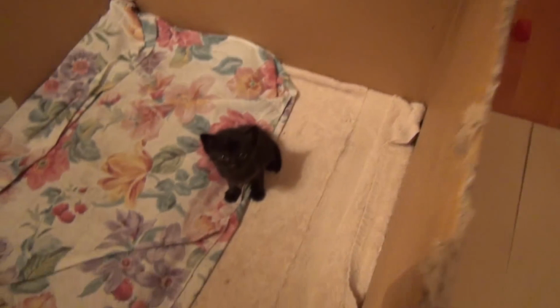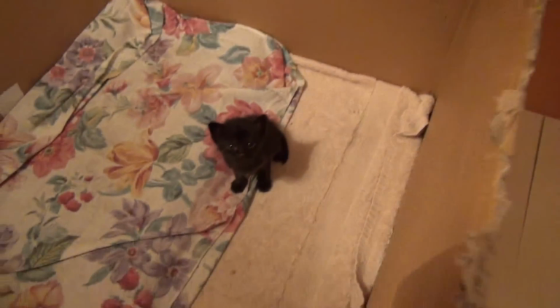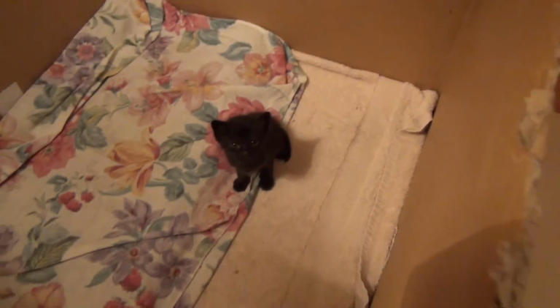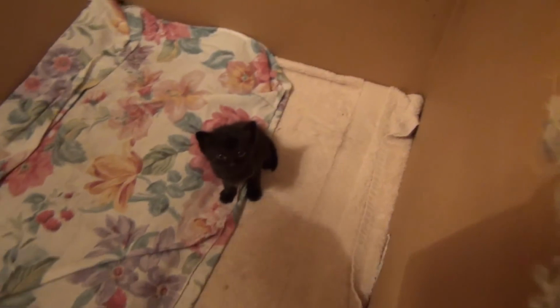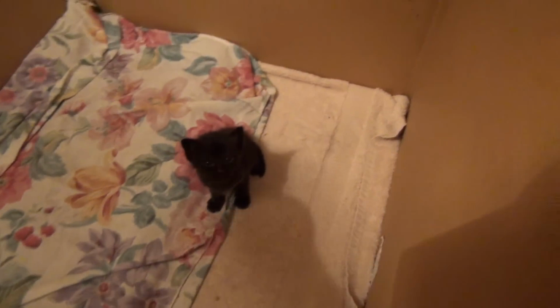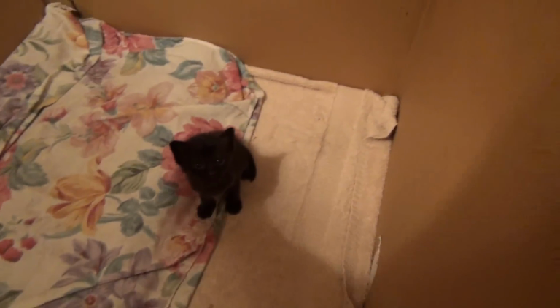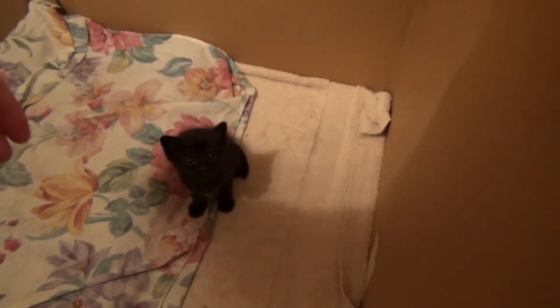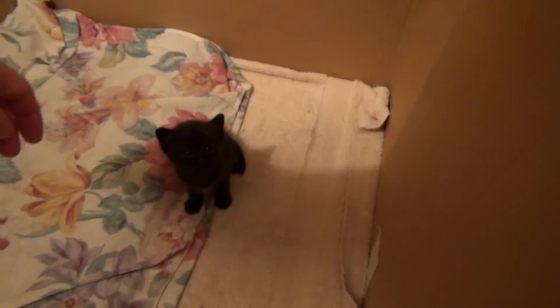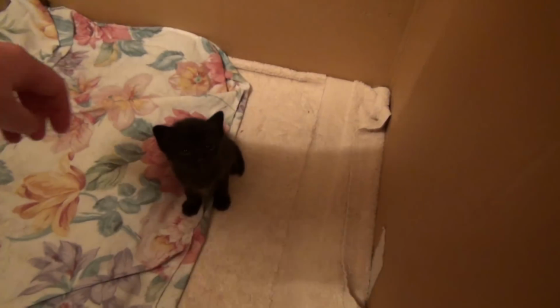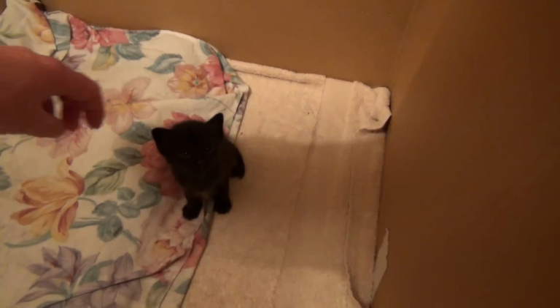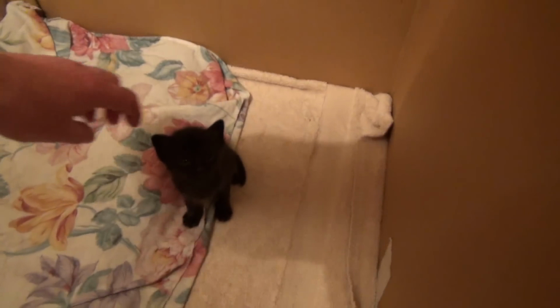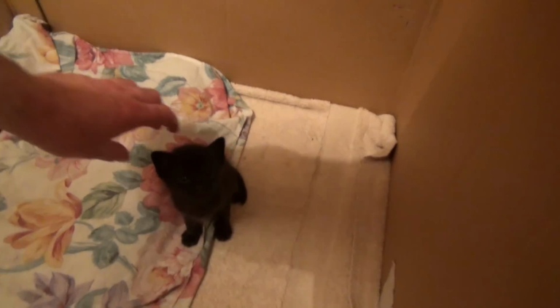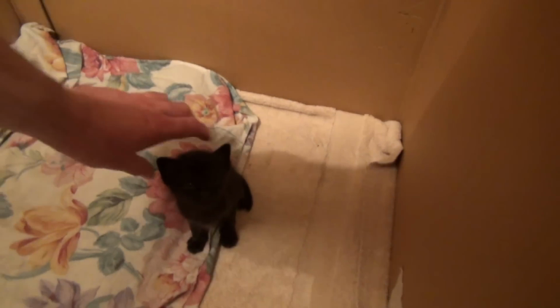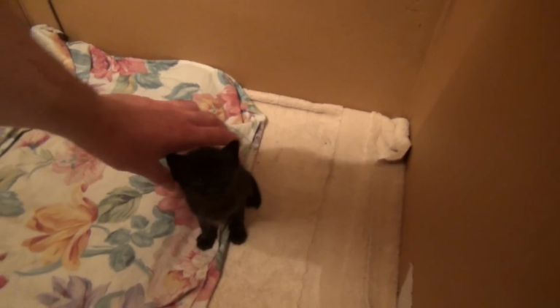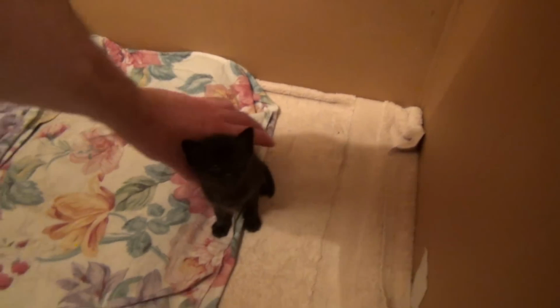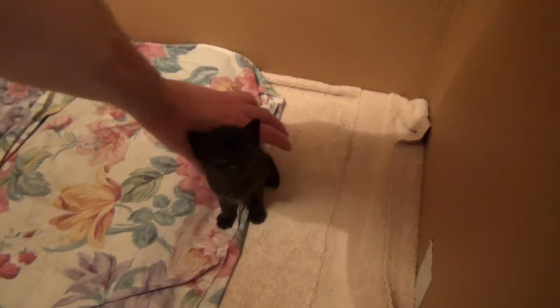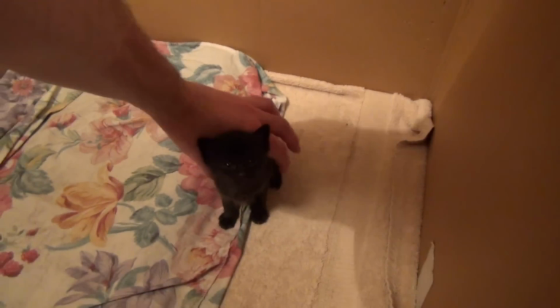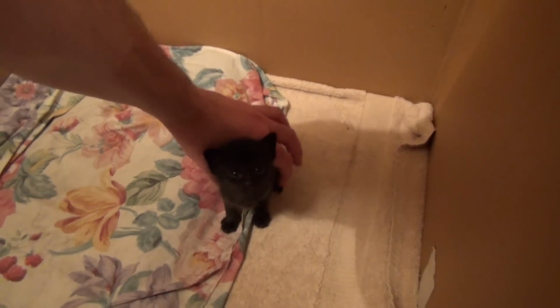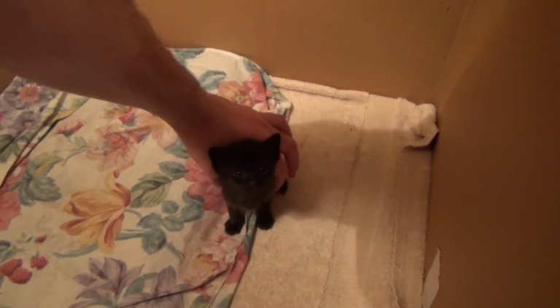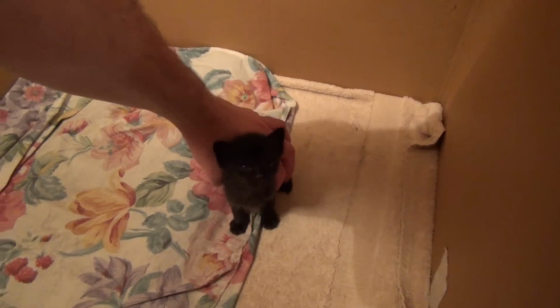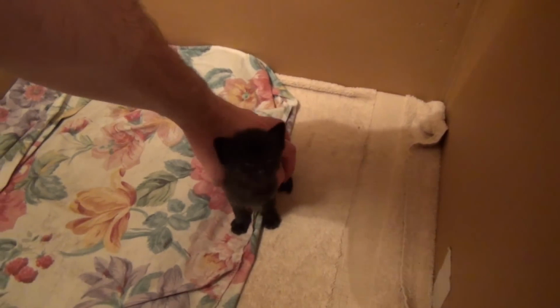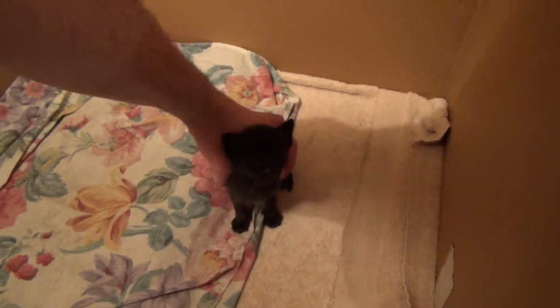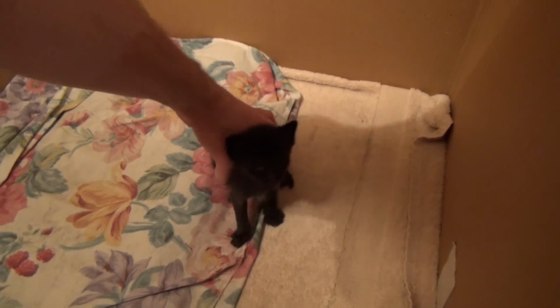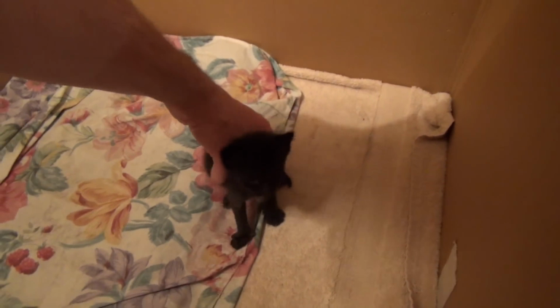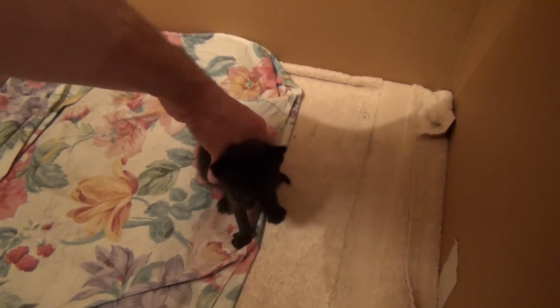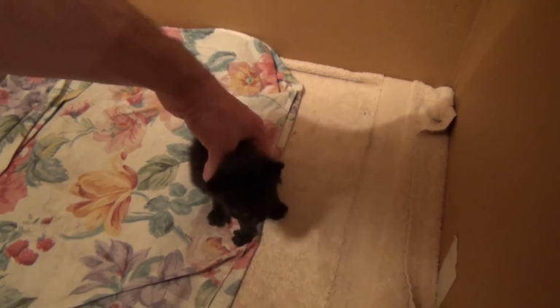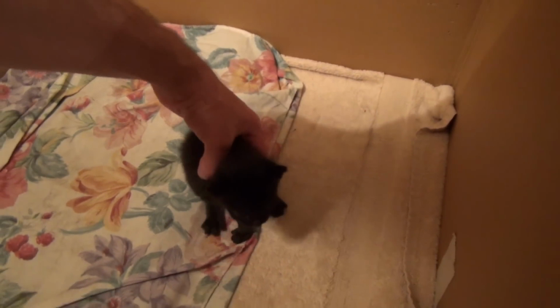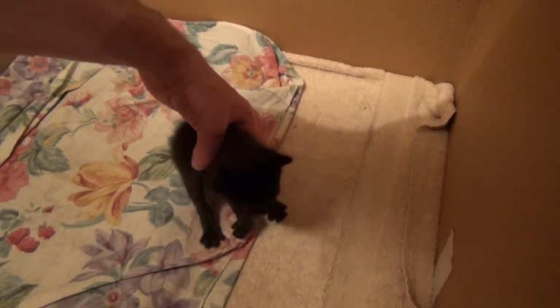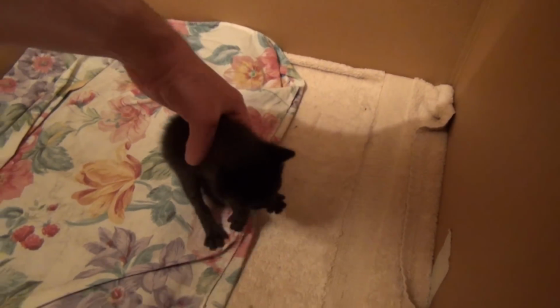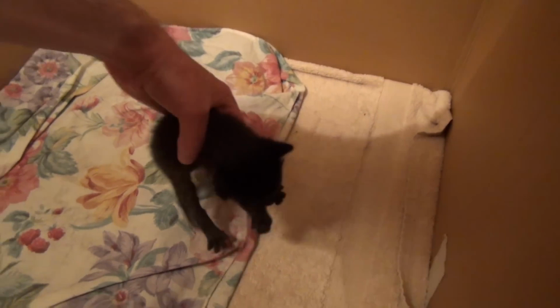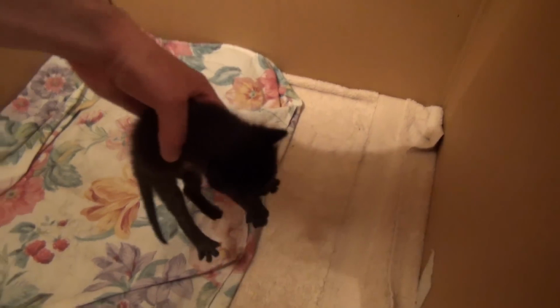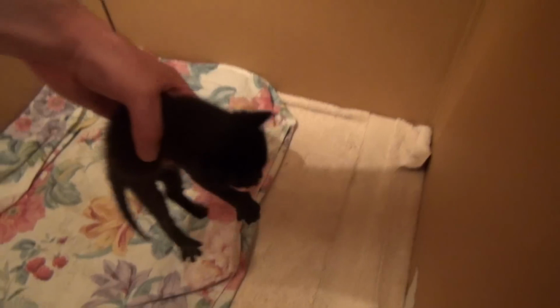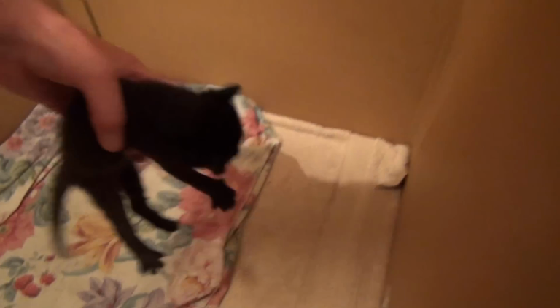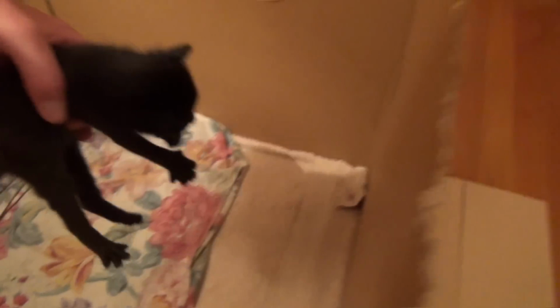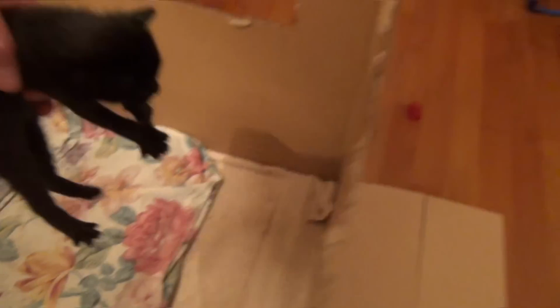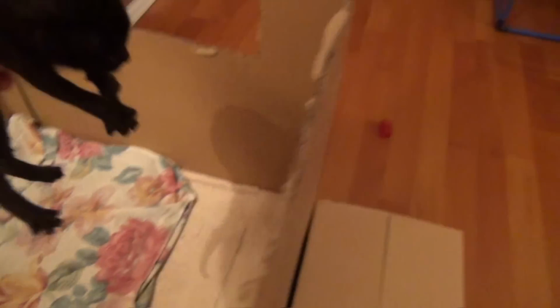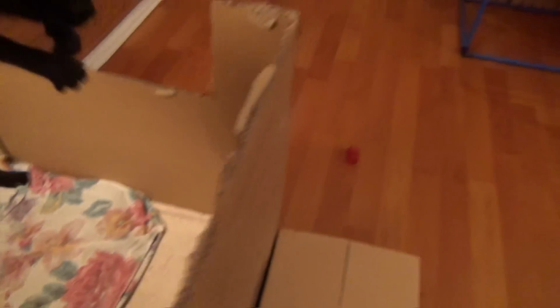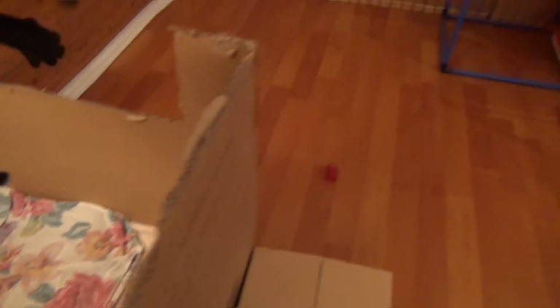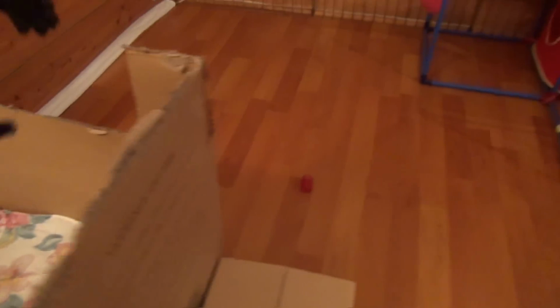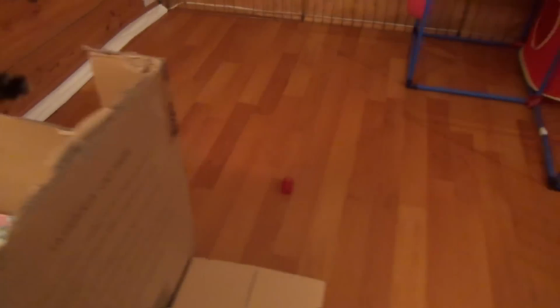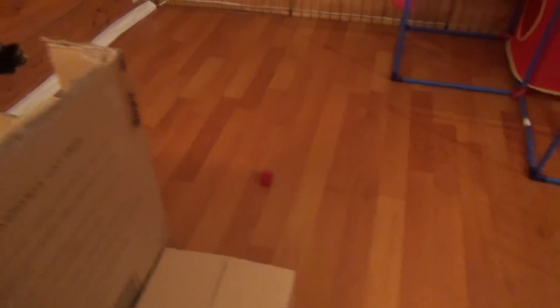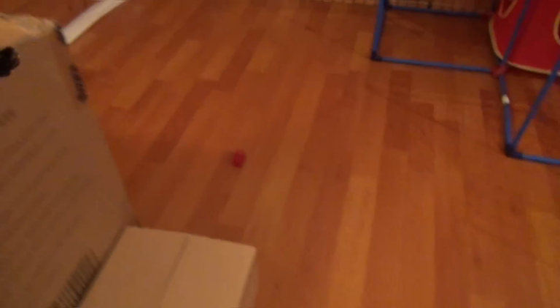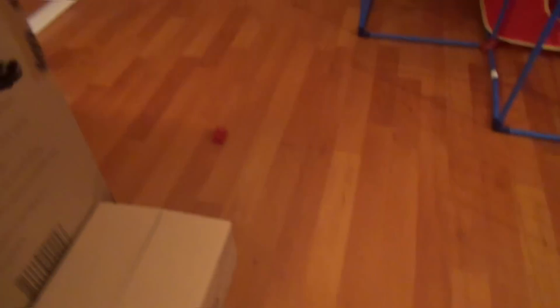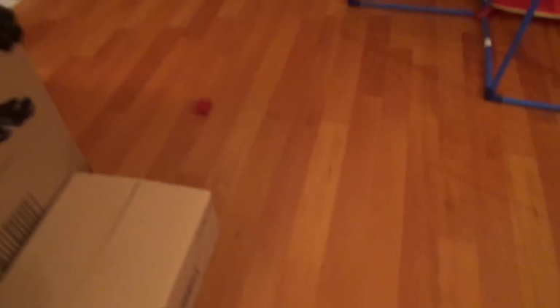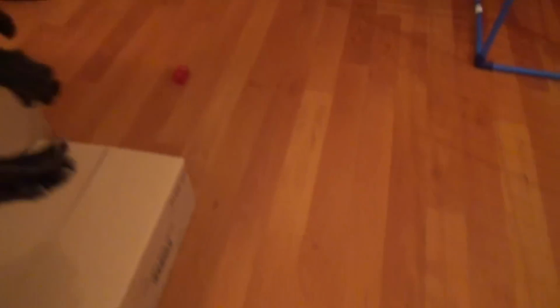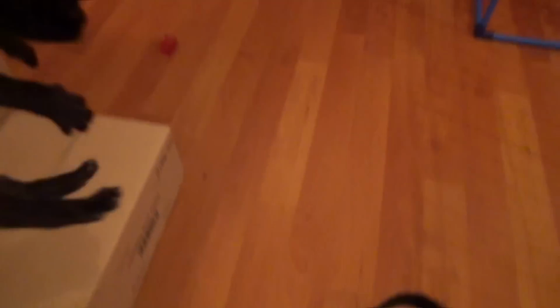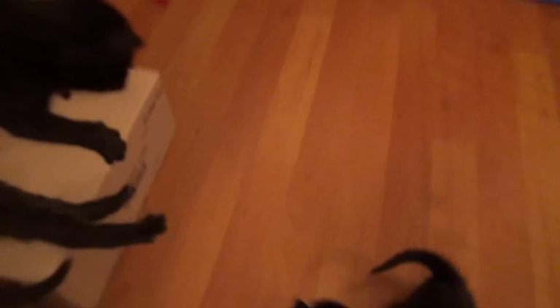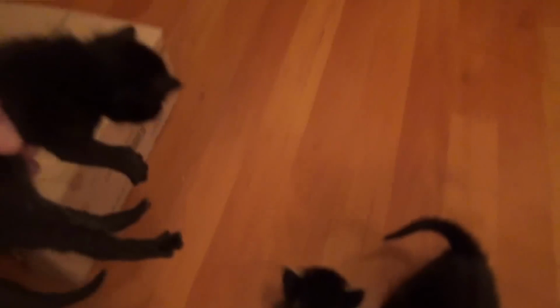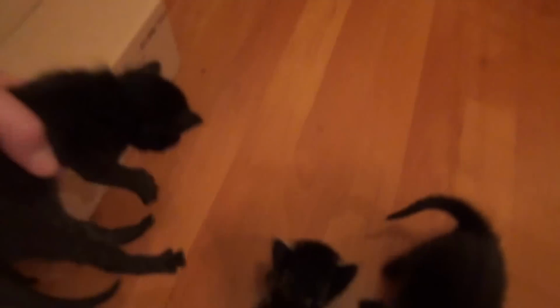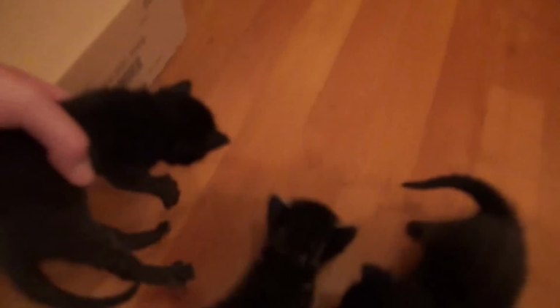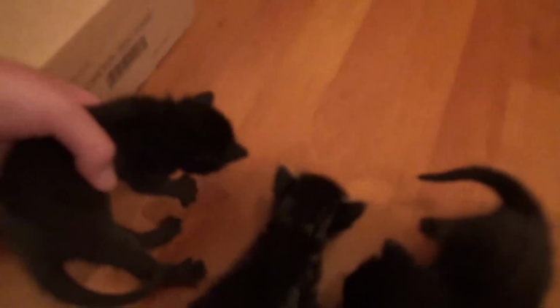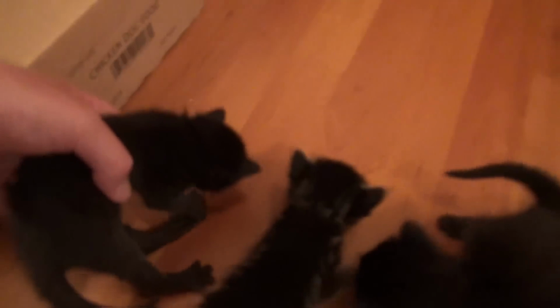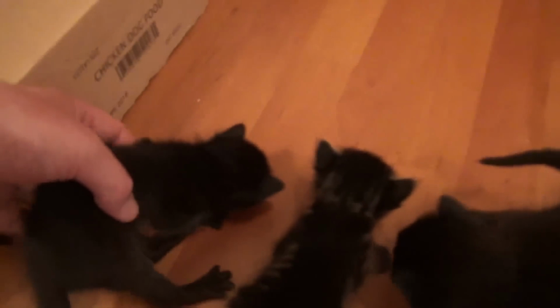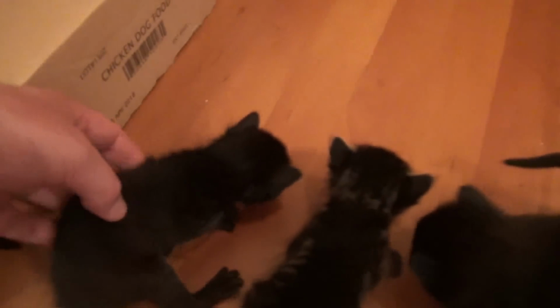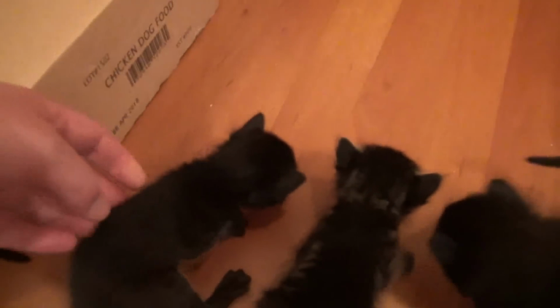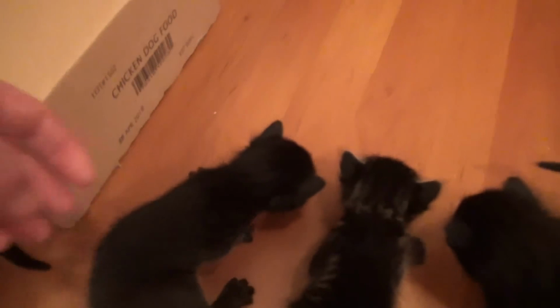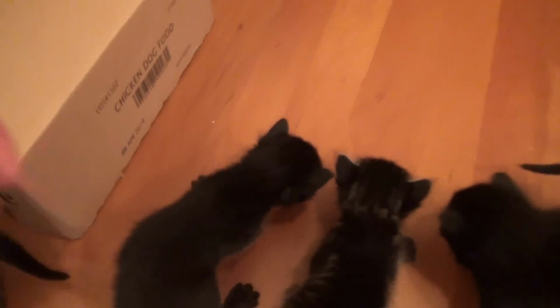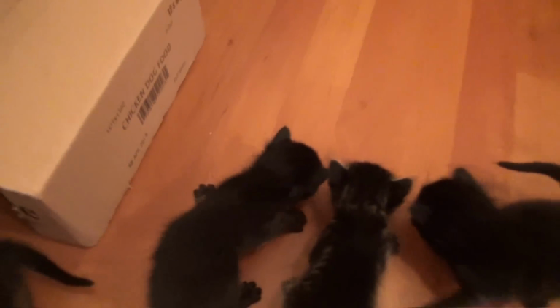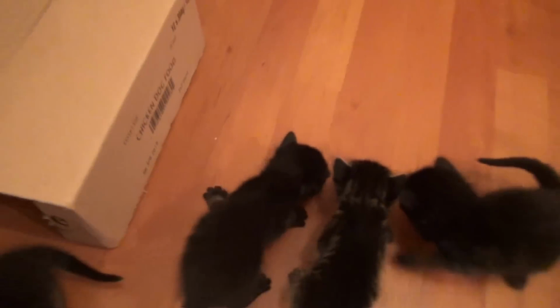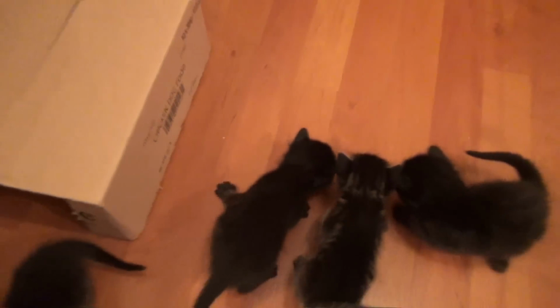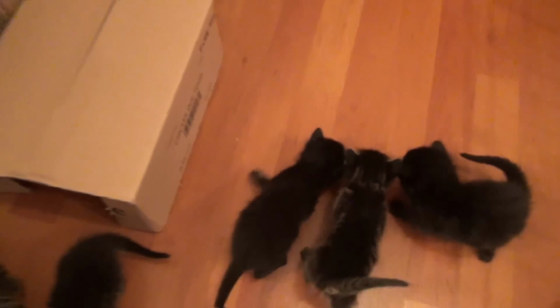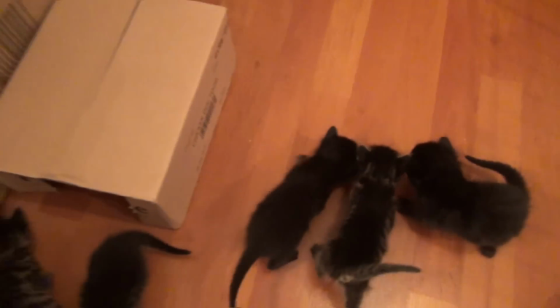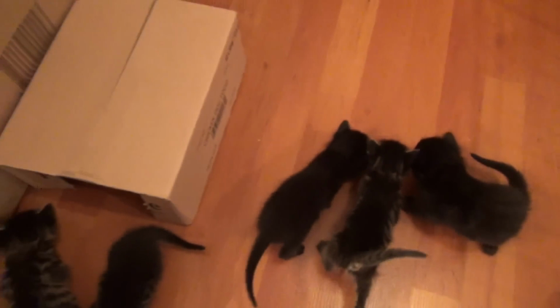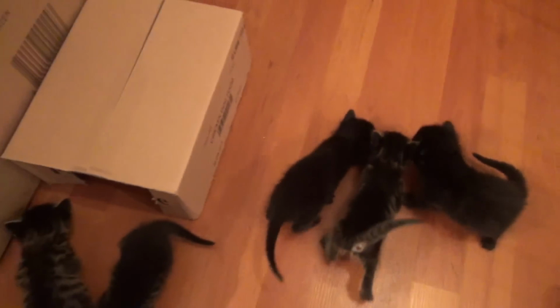Jupiter, are you last? Come on, little Jupiter. Come on. Such a little kitten for such a big planet name.